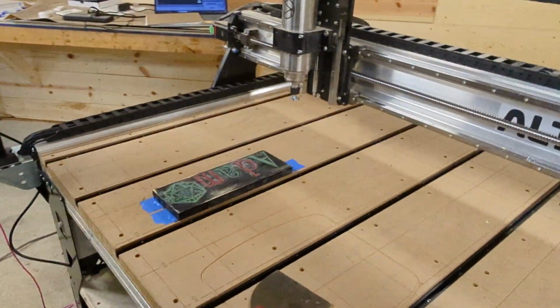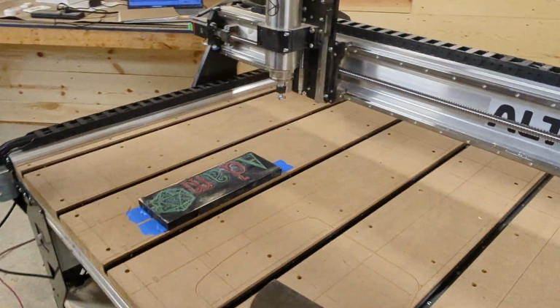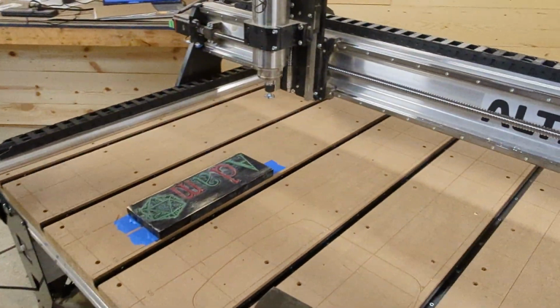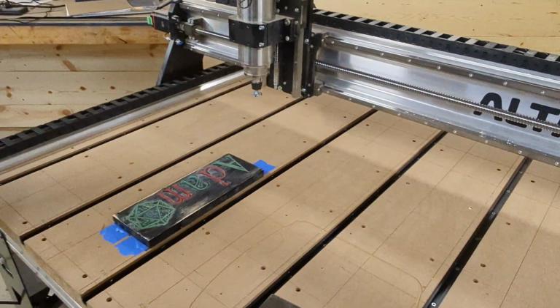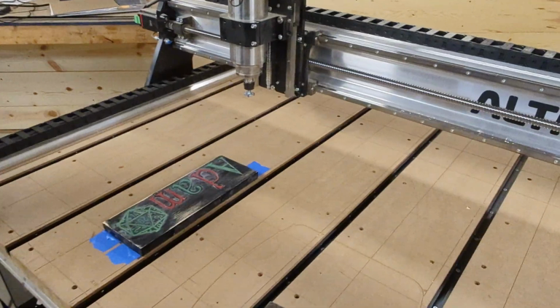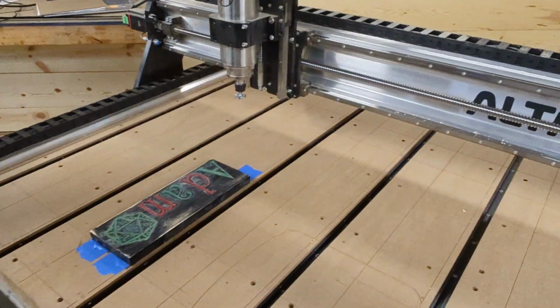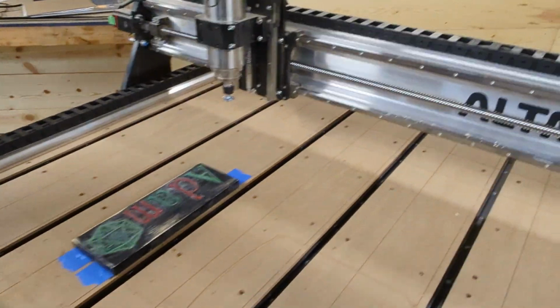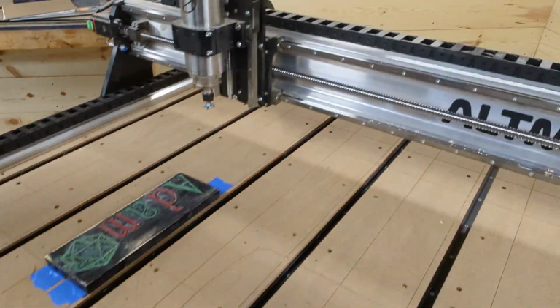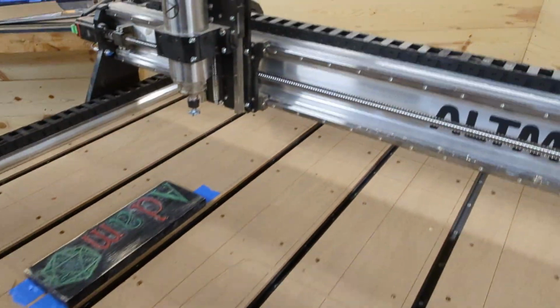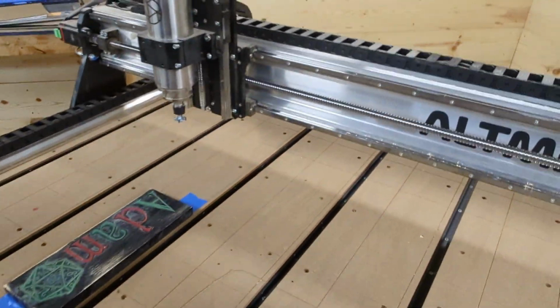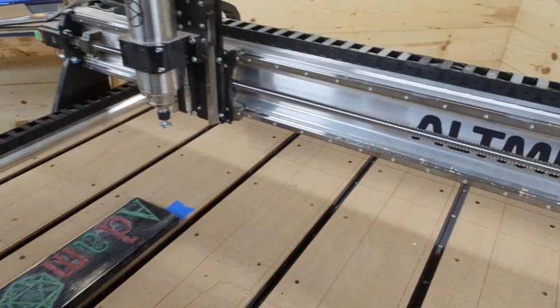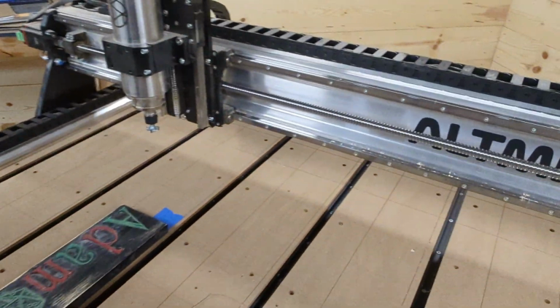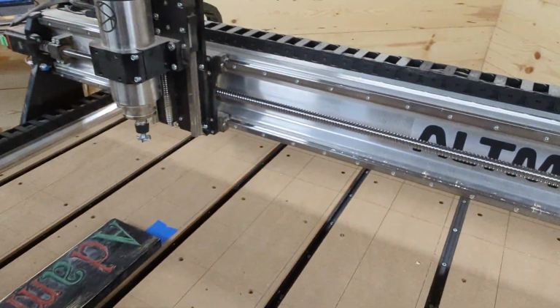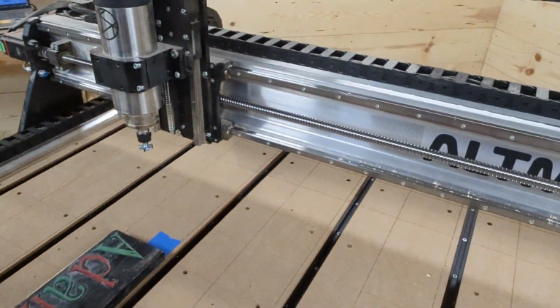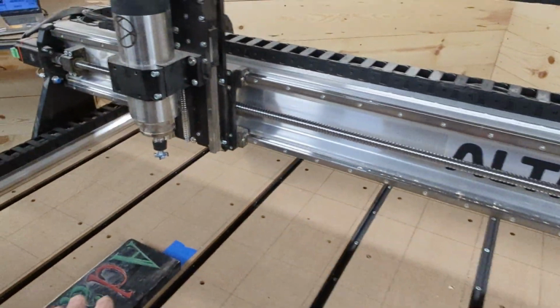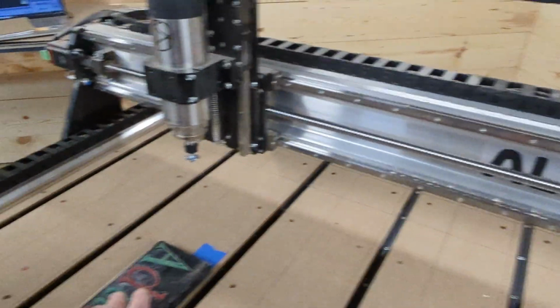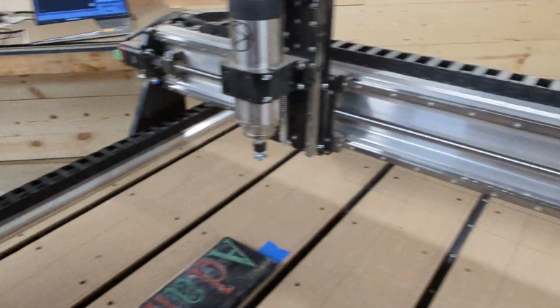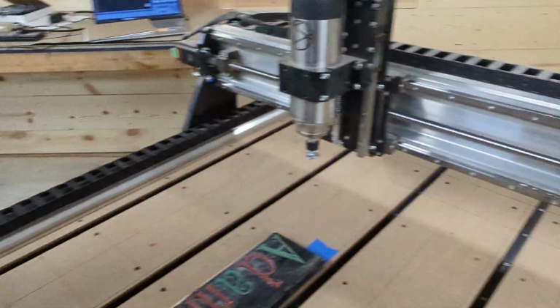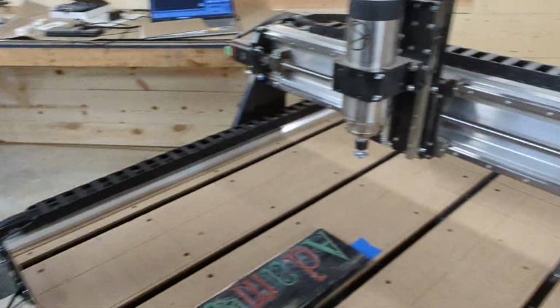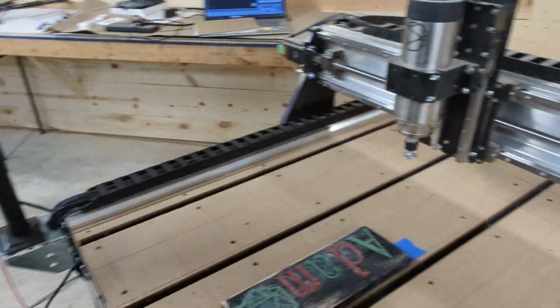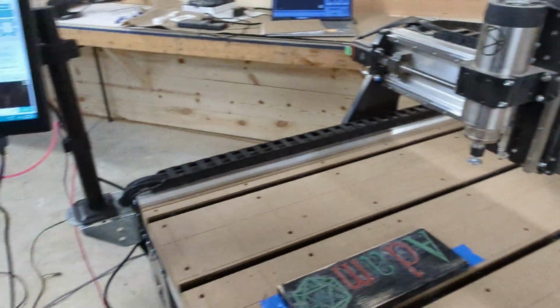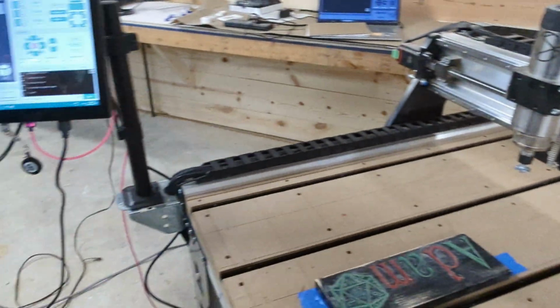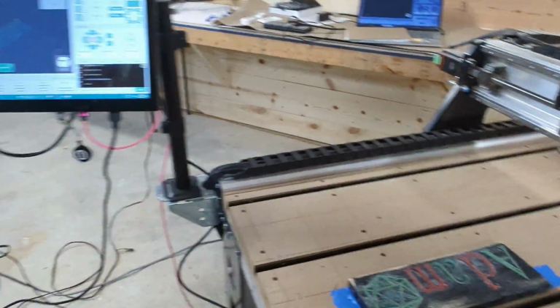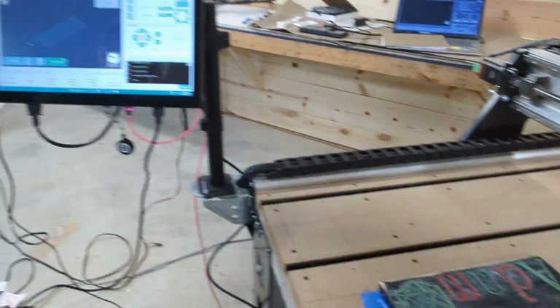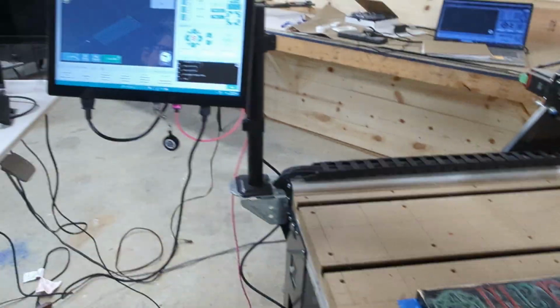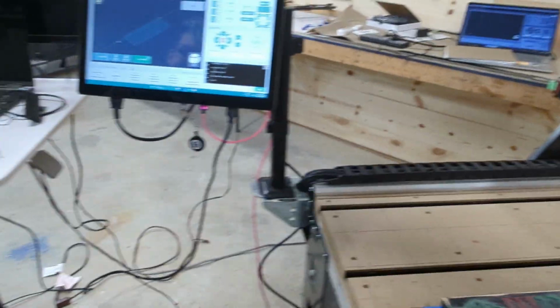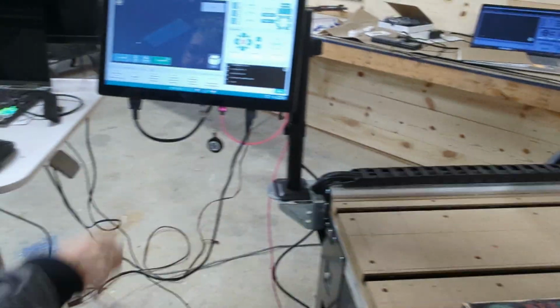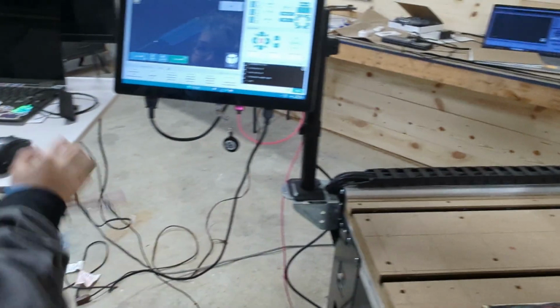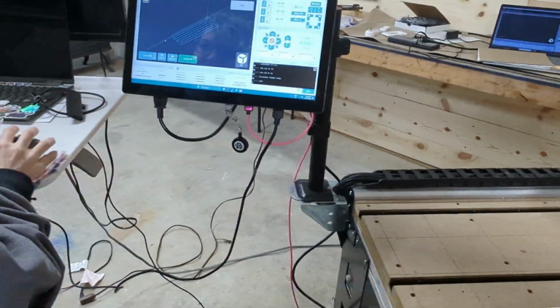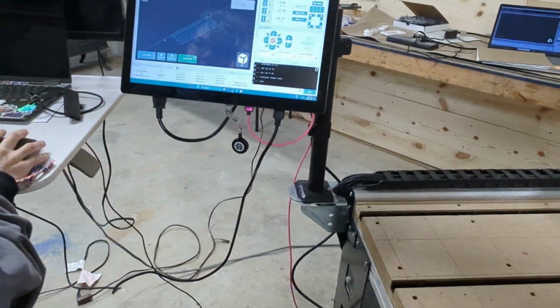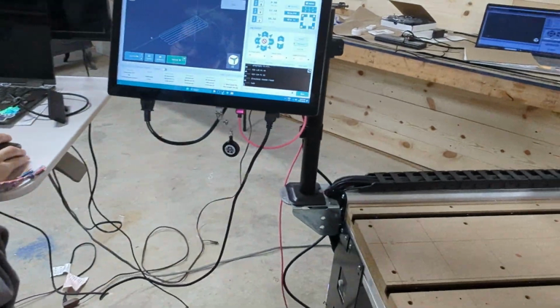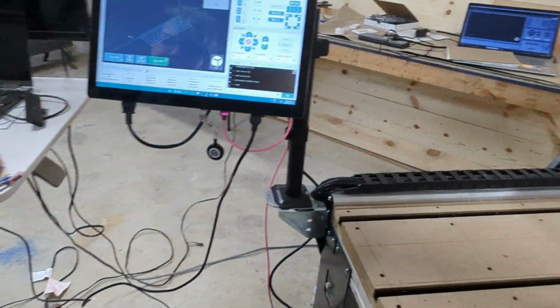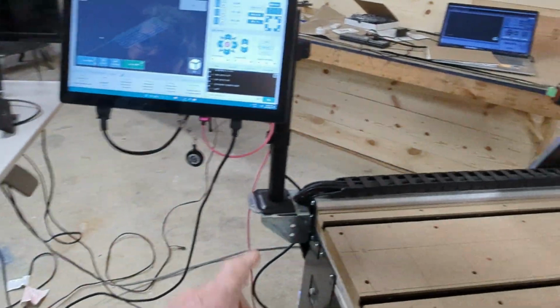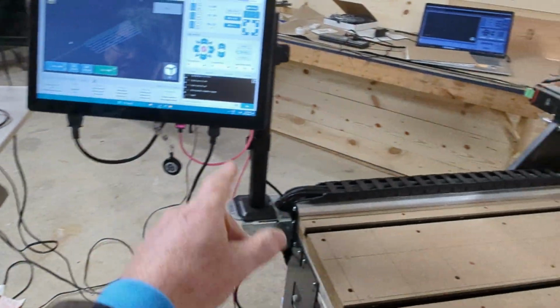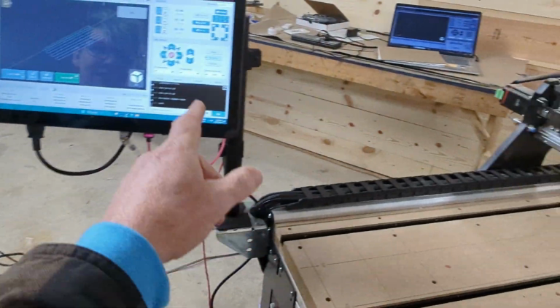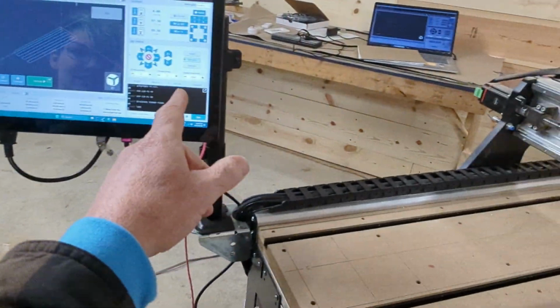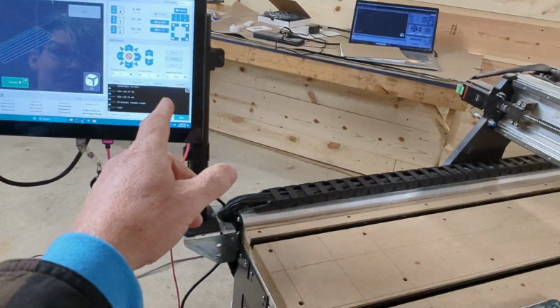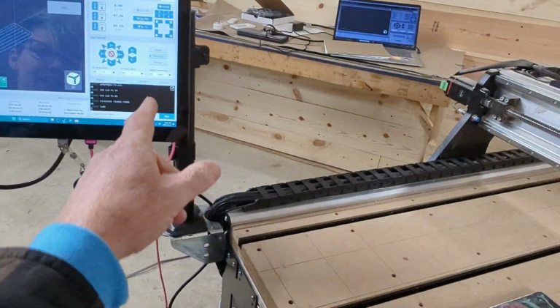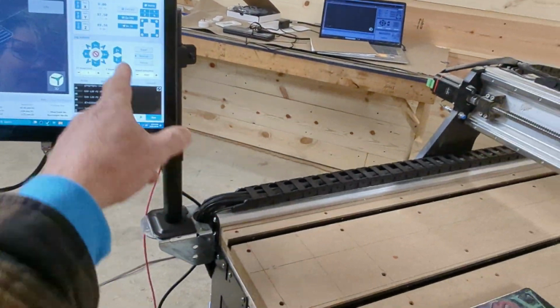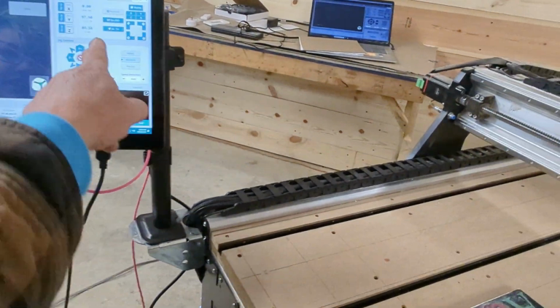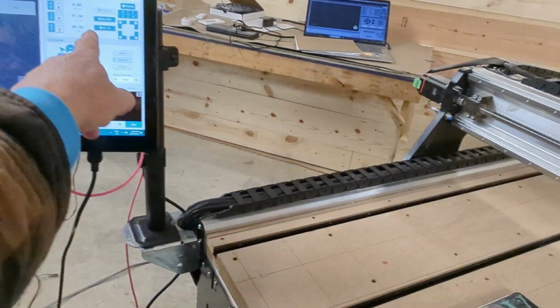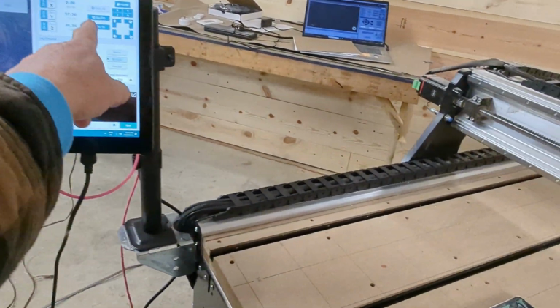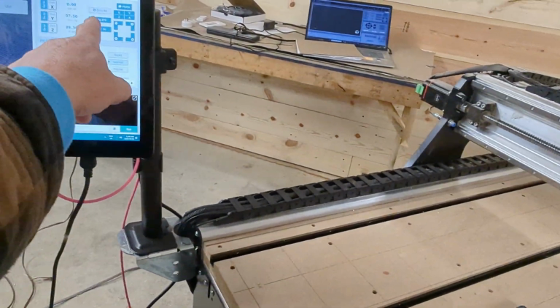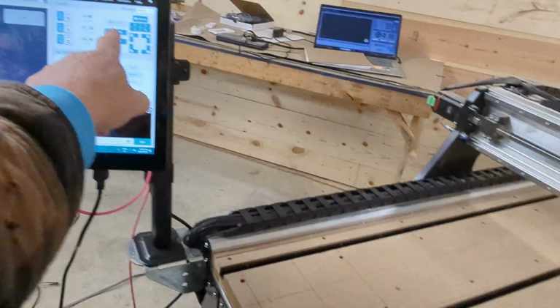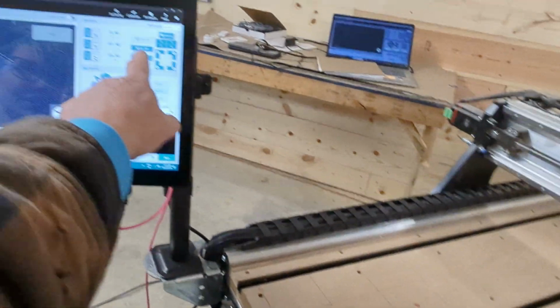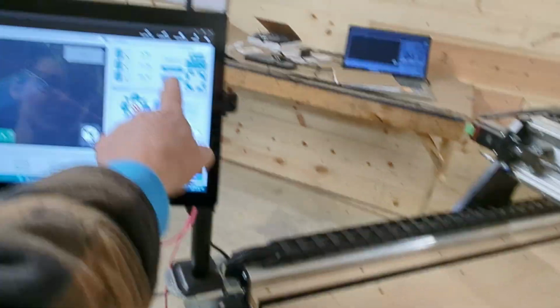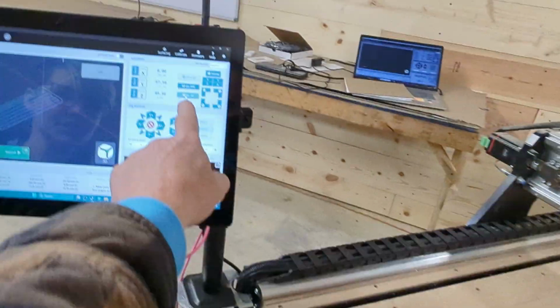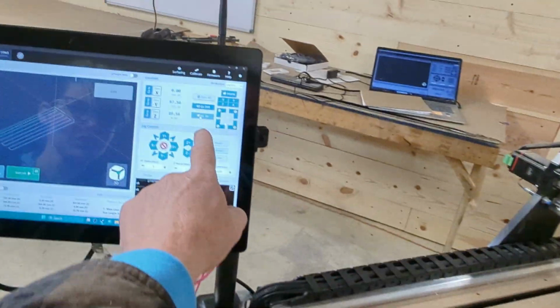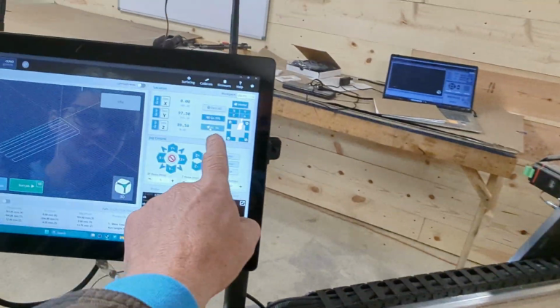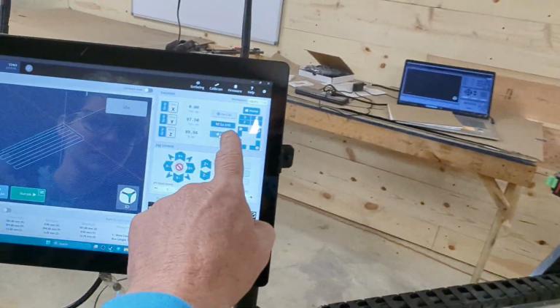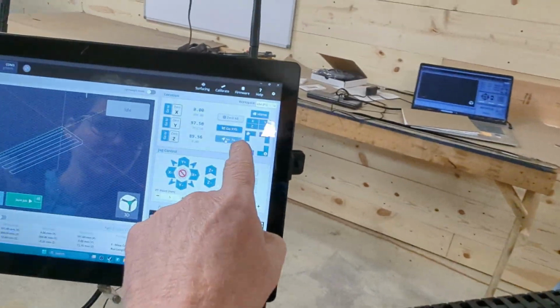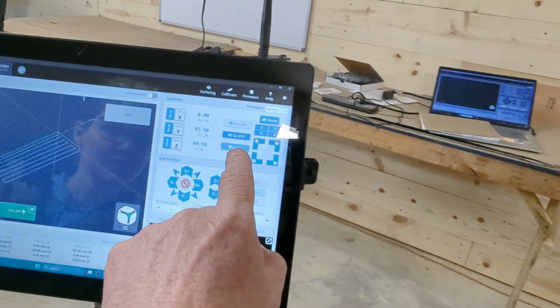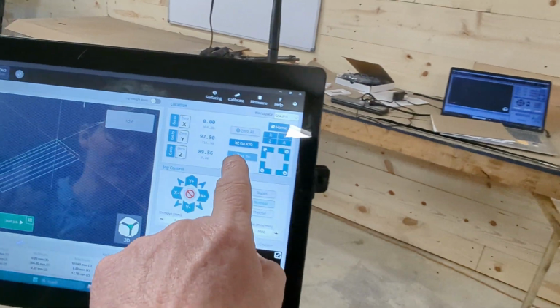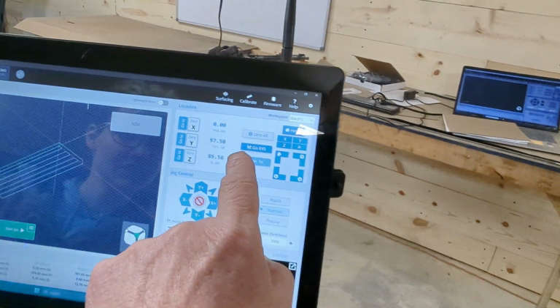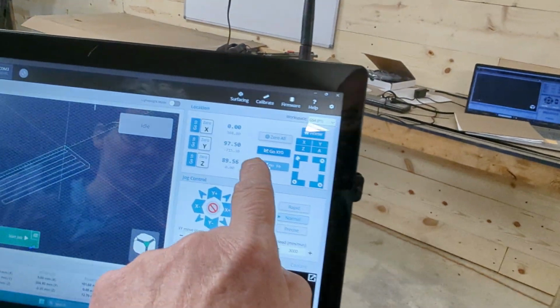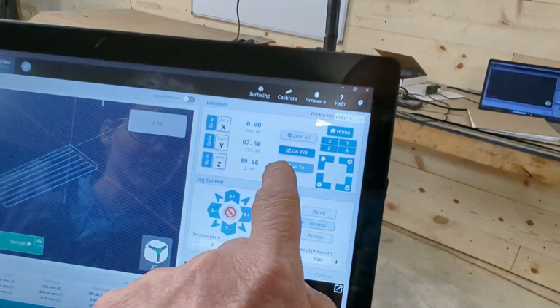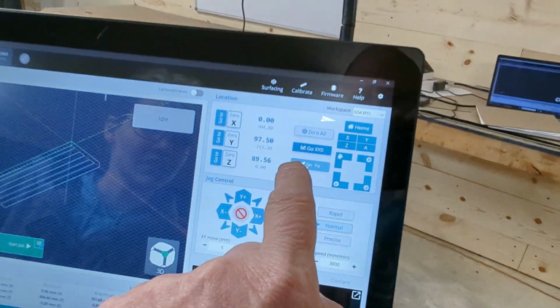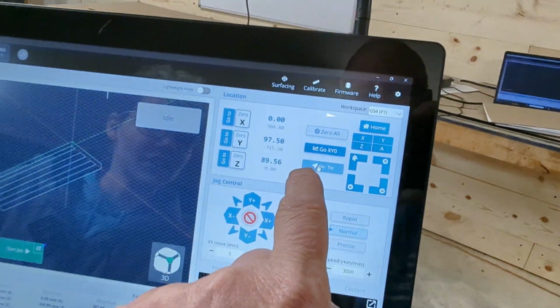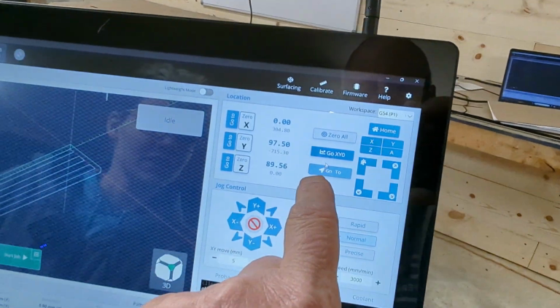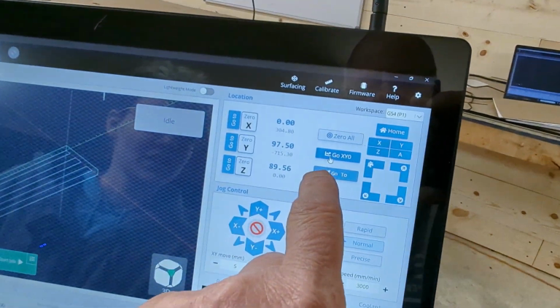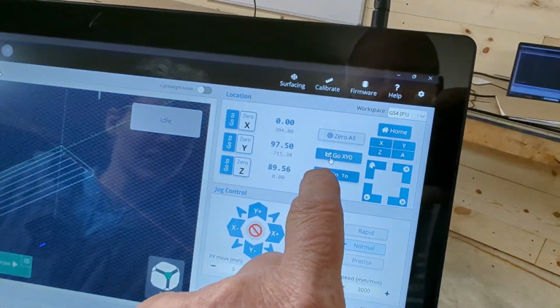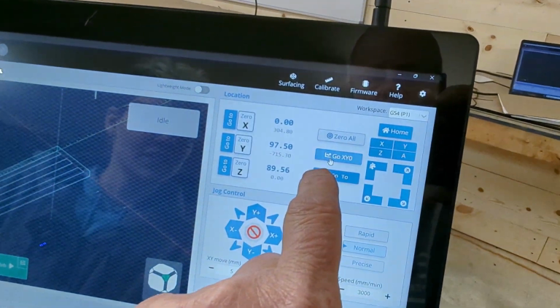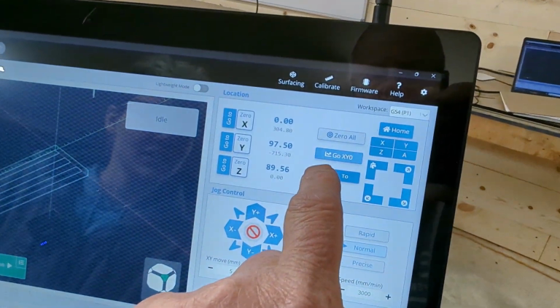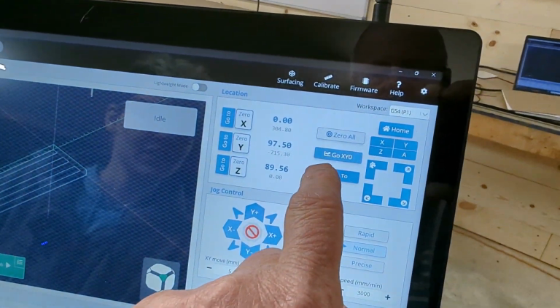So you've got your zero point. Double check your zero move. On here you can just hit the go to.